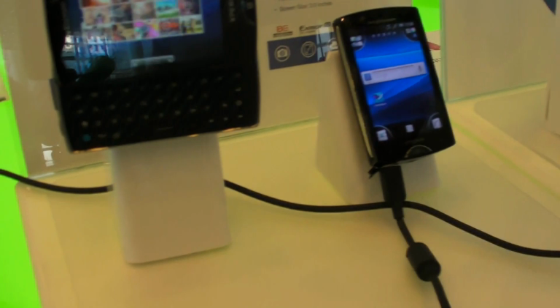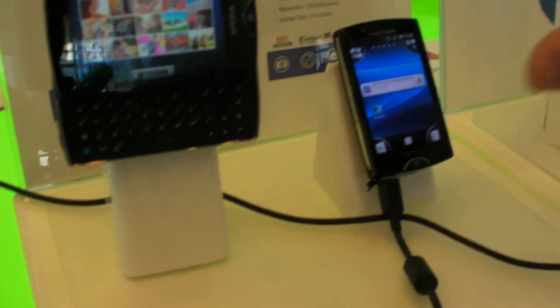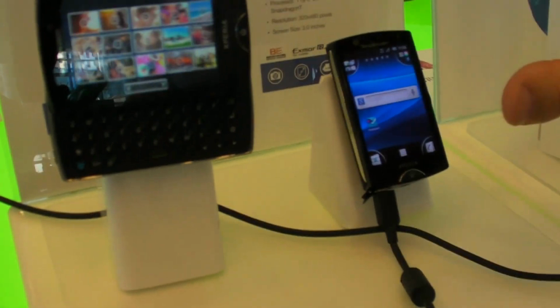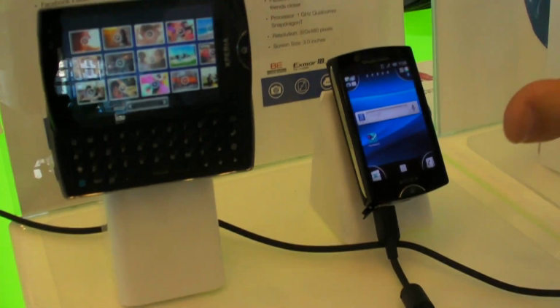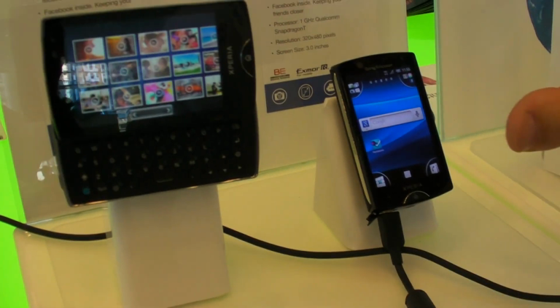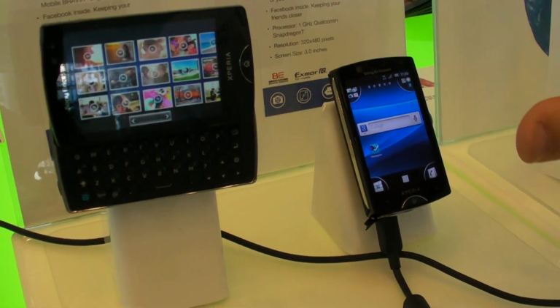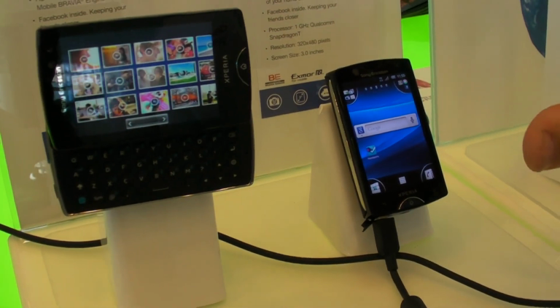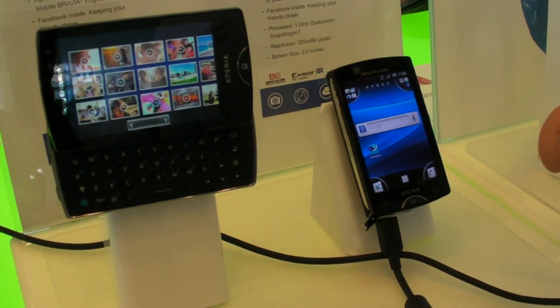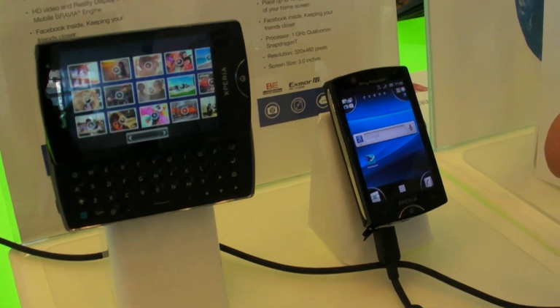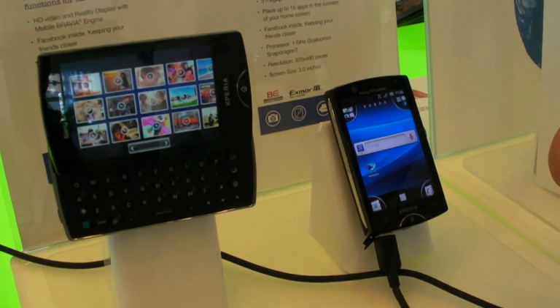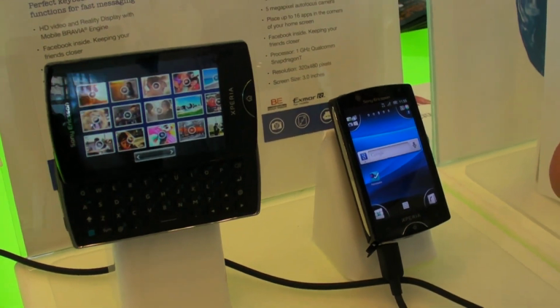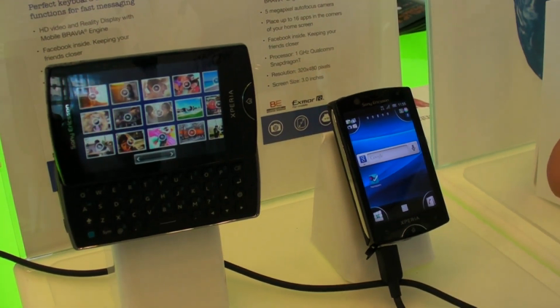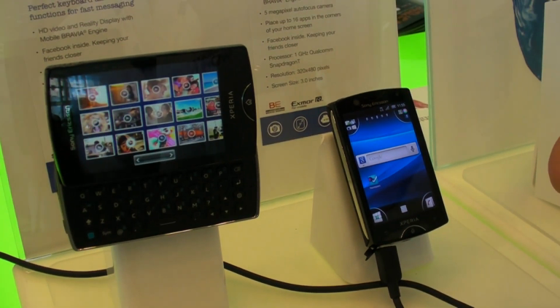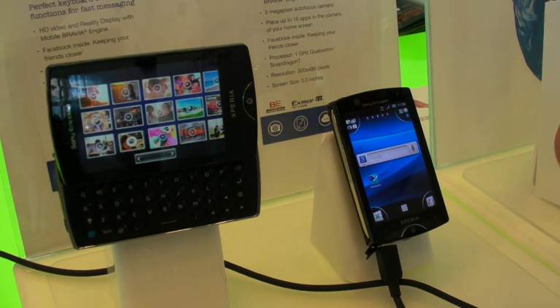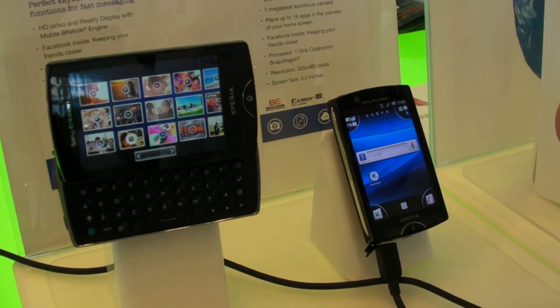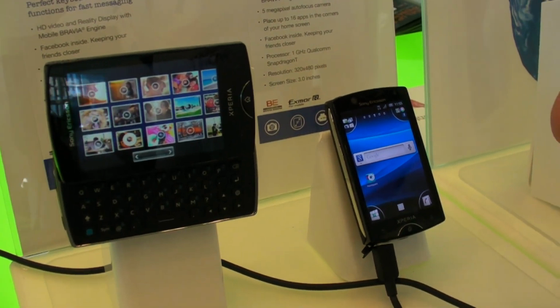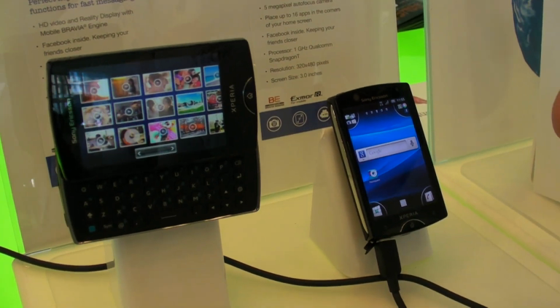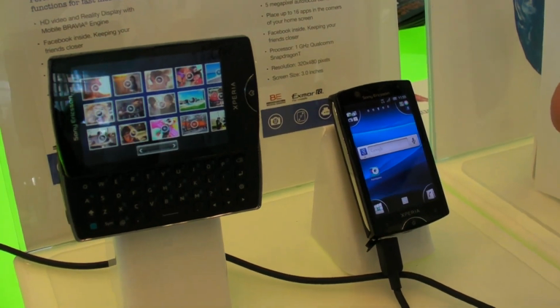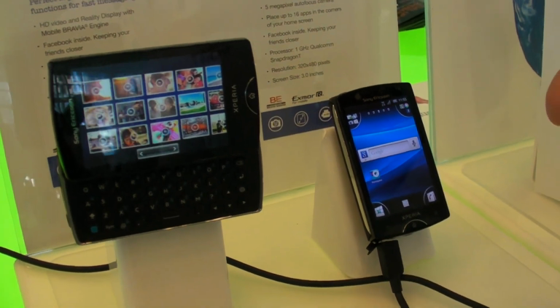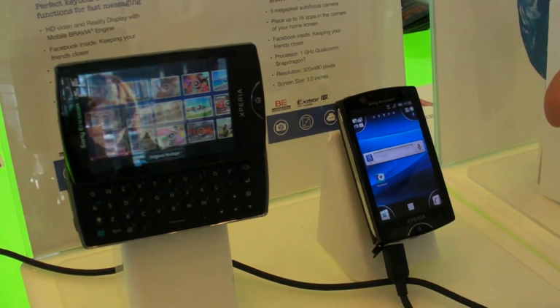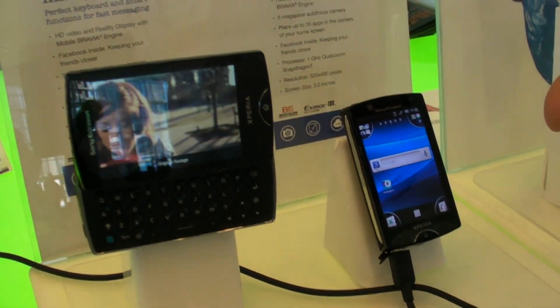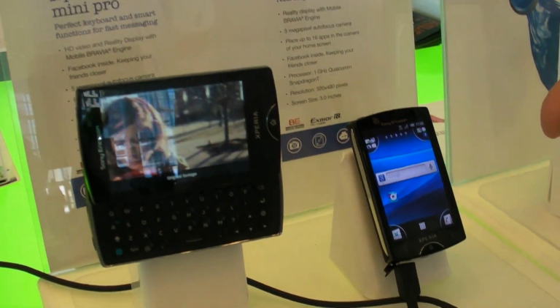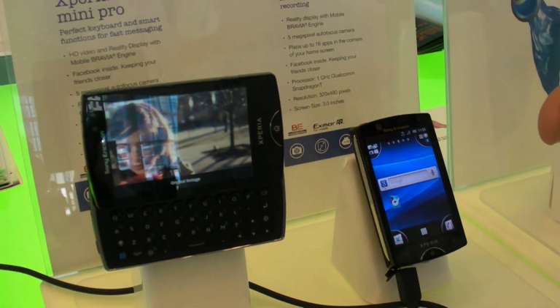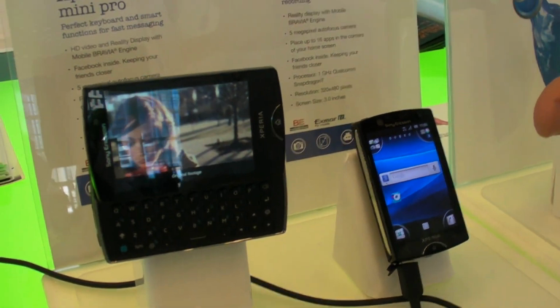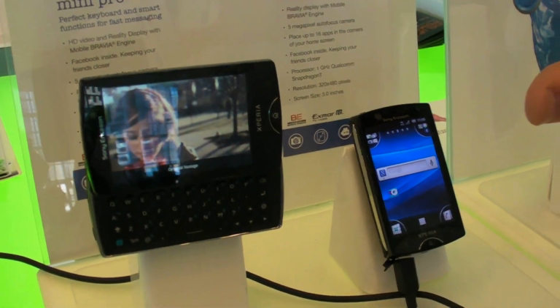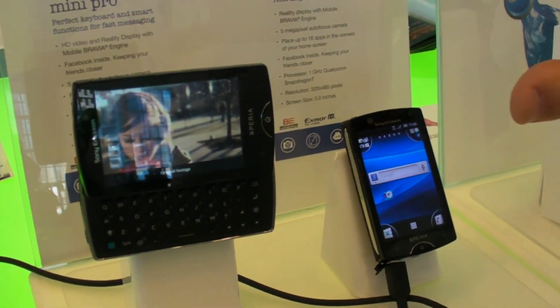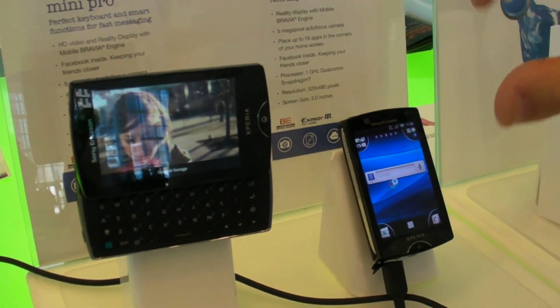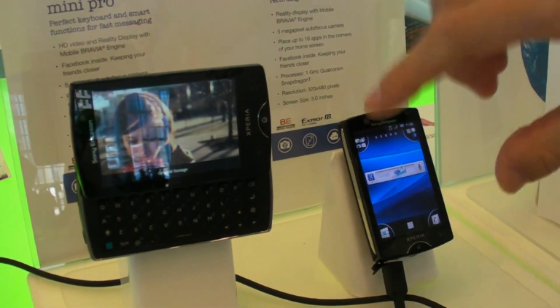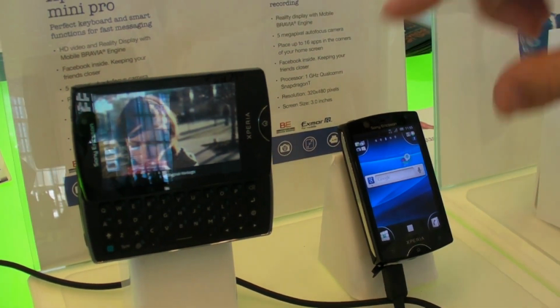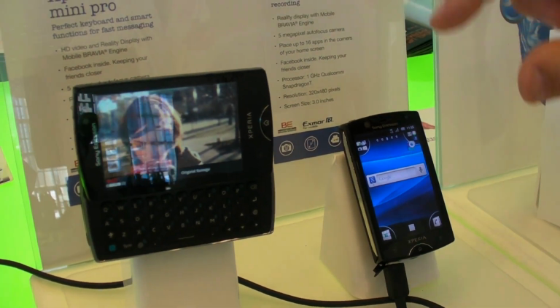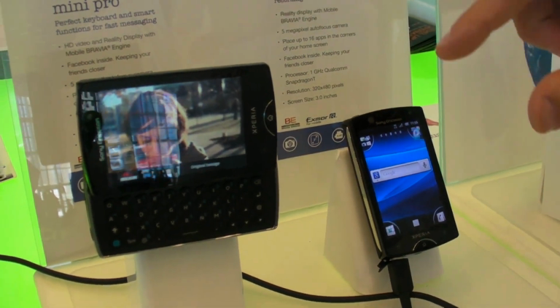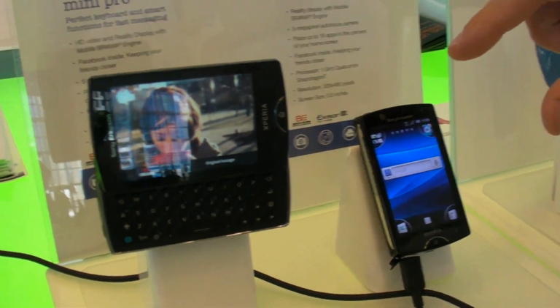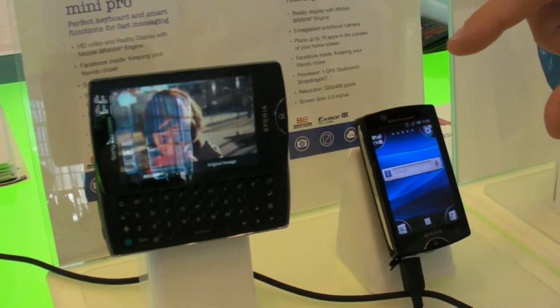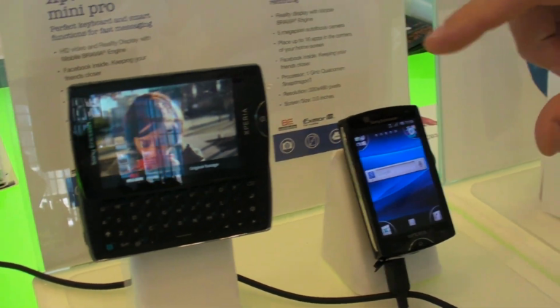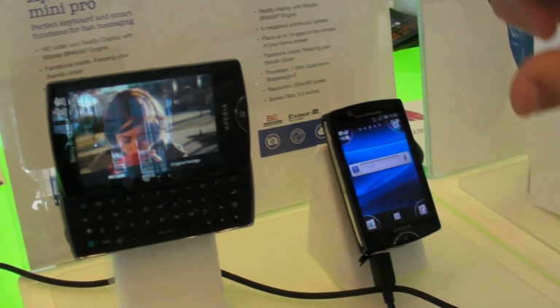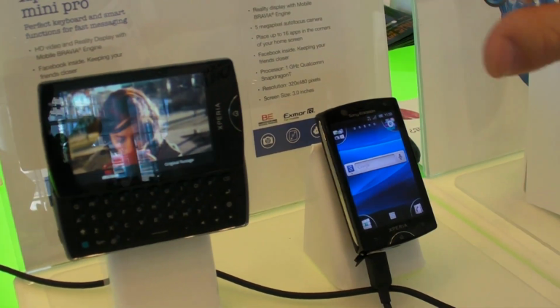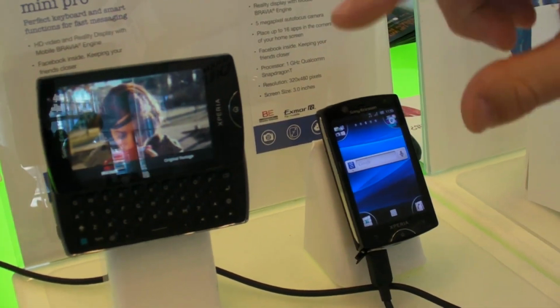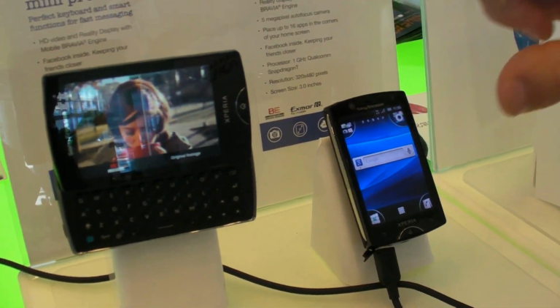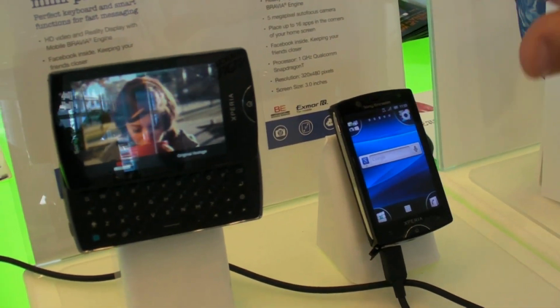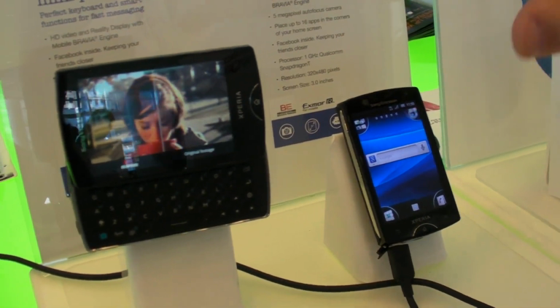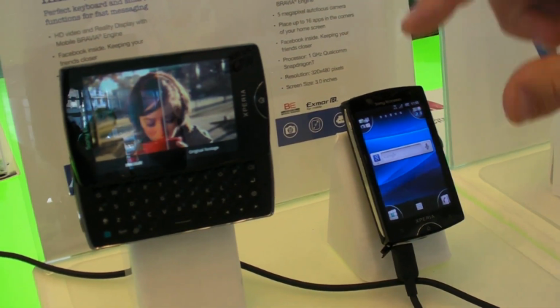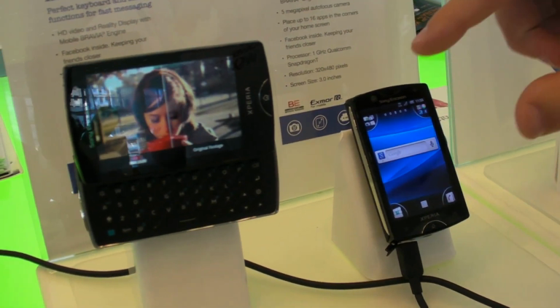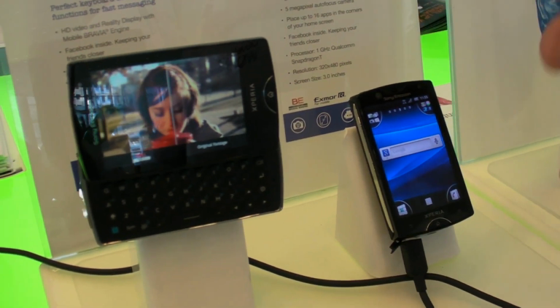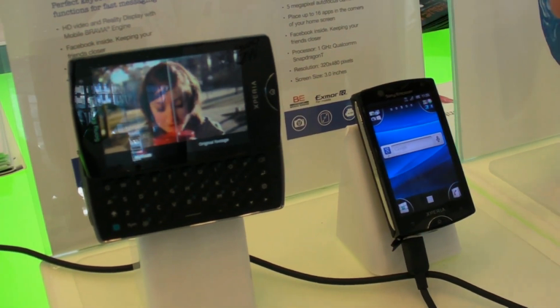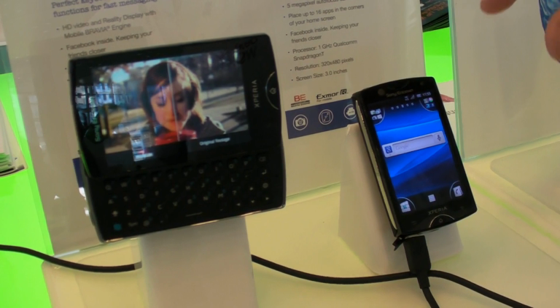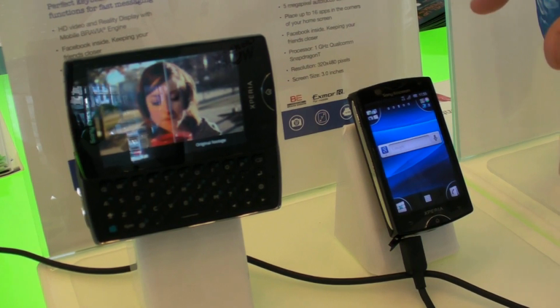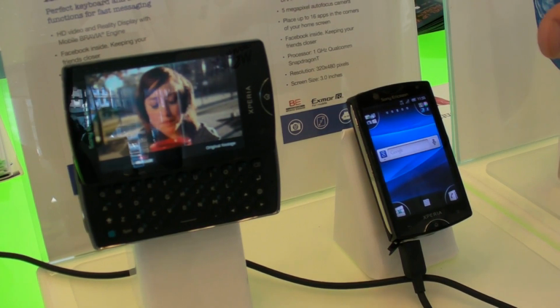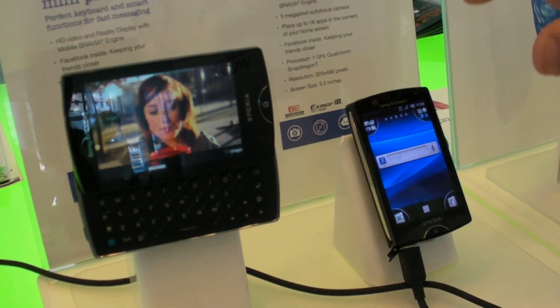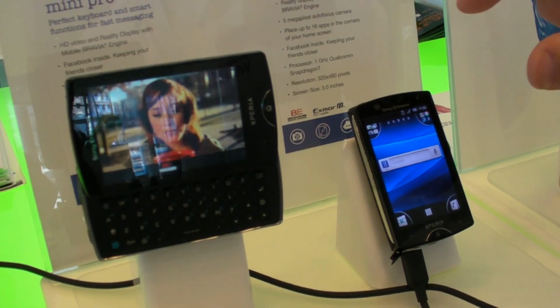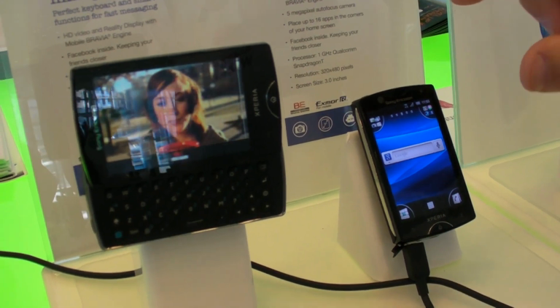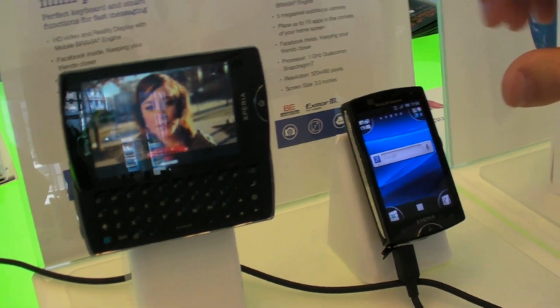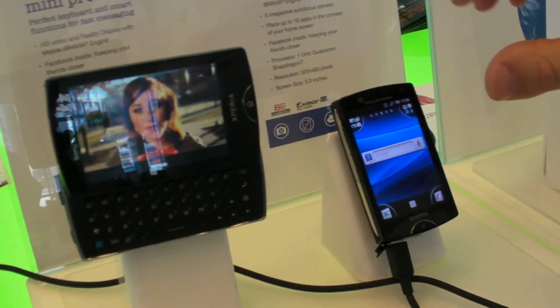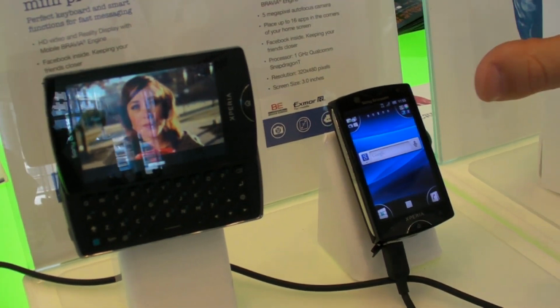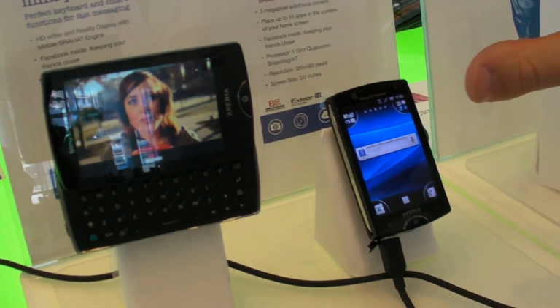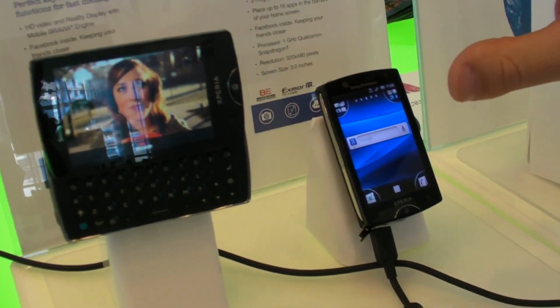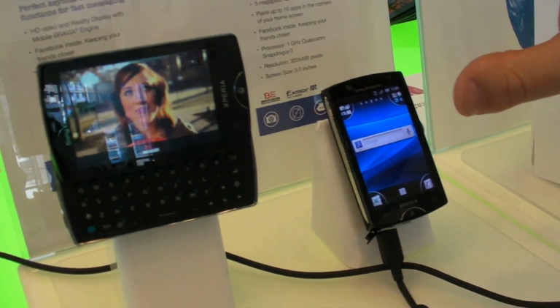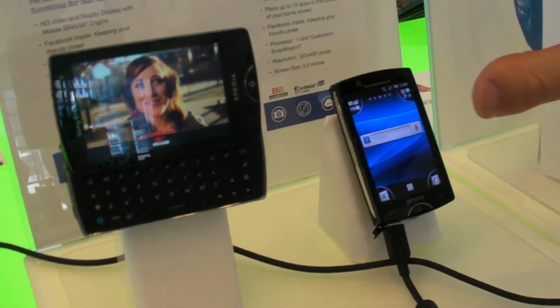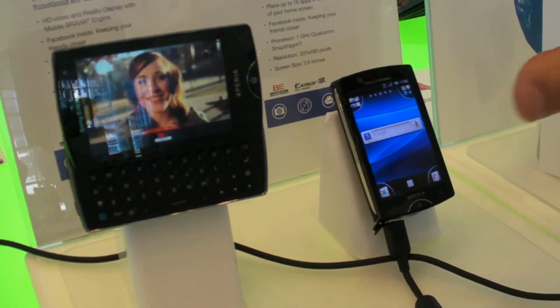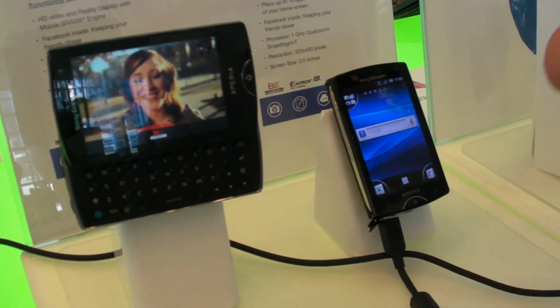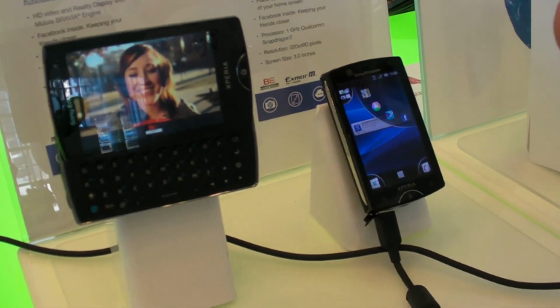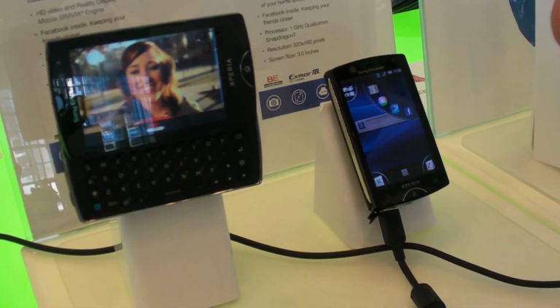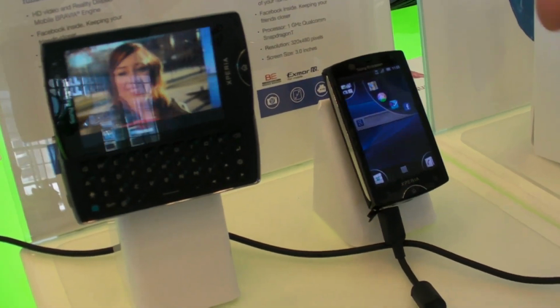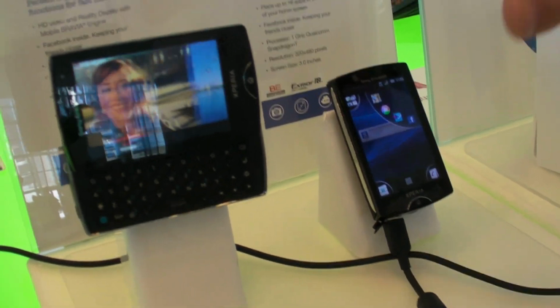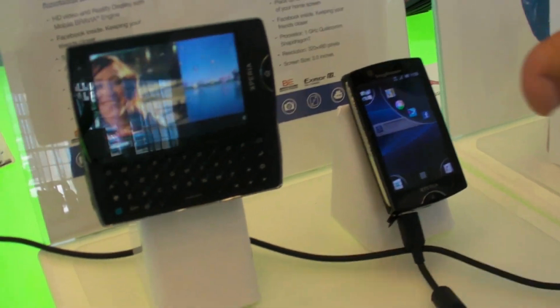These are the next generation of the X10 Mini and Mini Pro, just announced this past week.